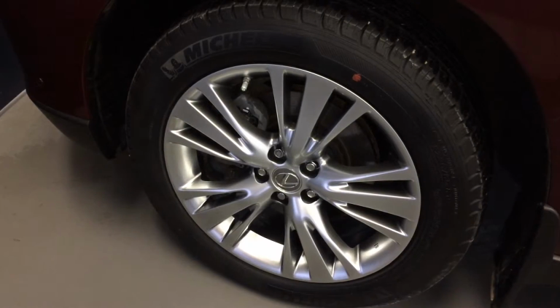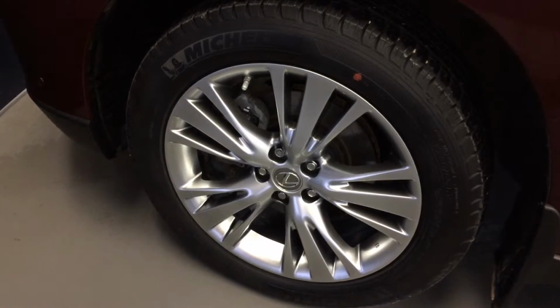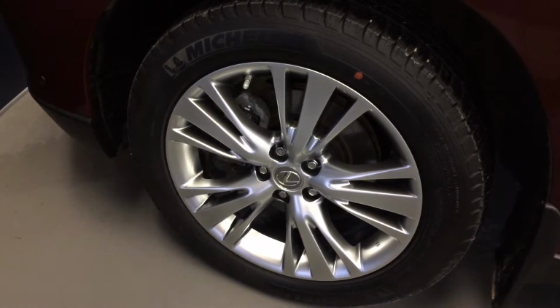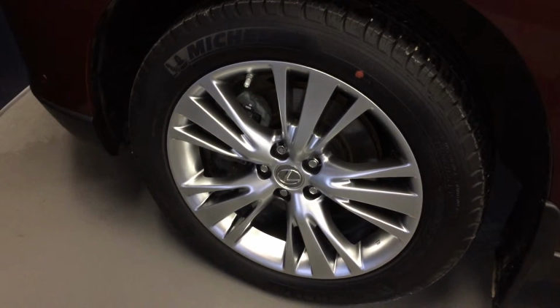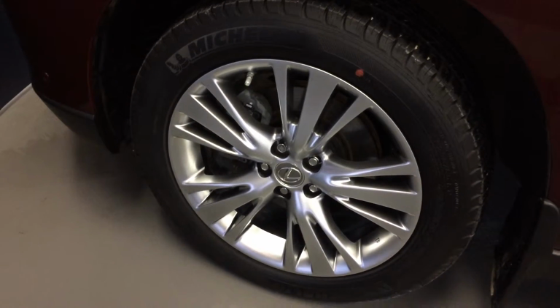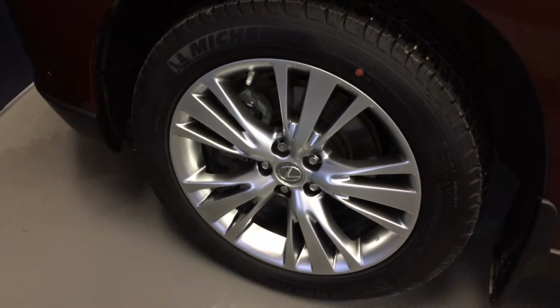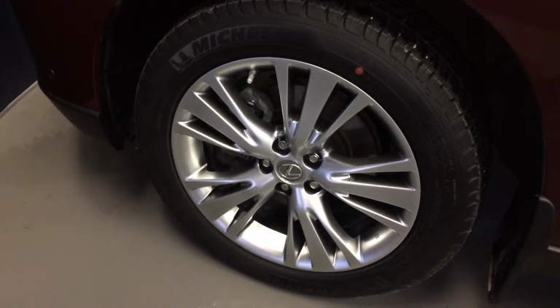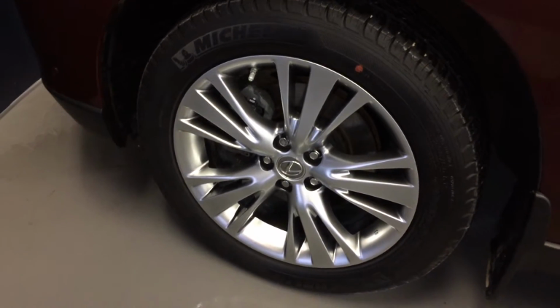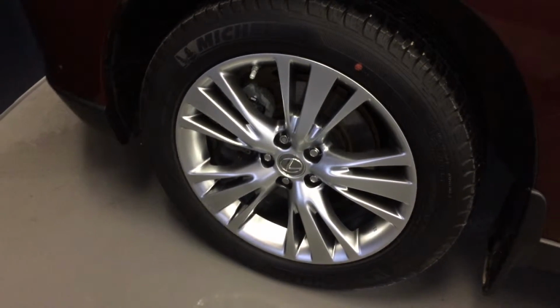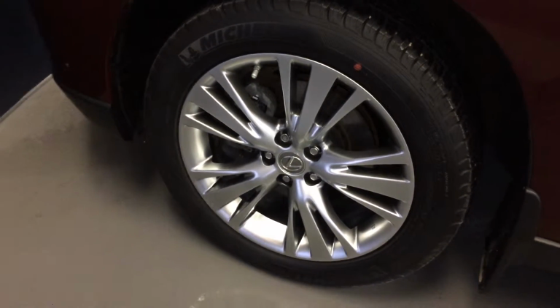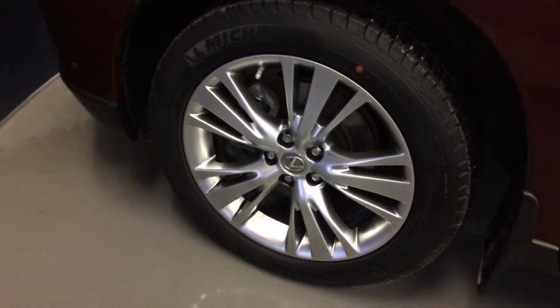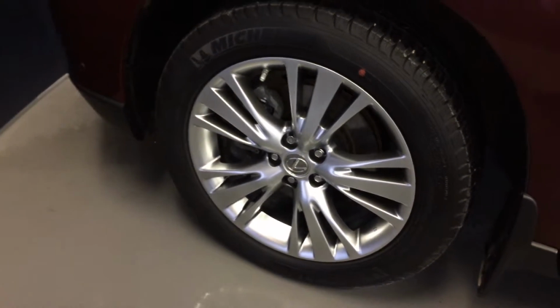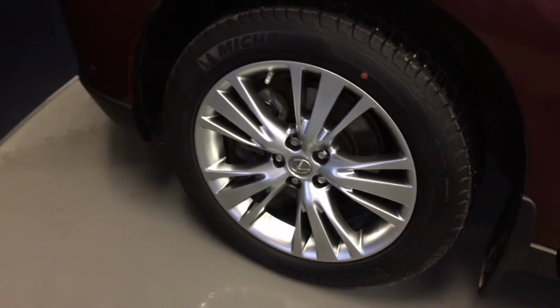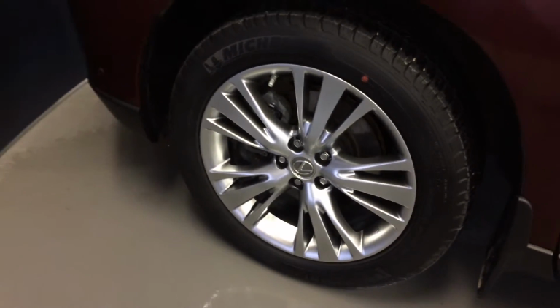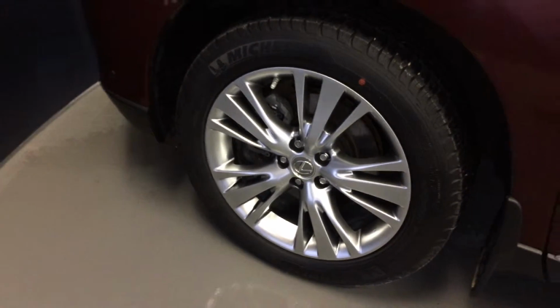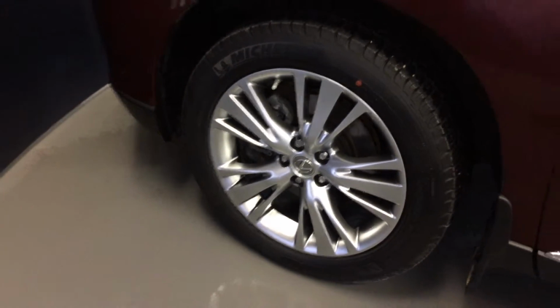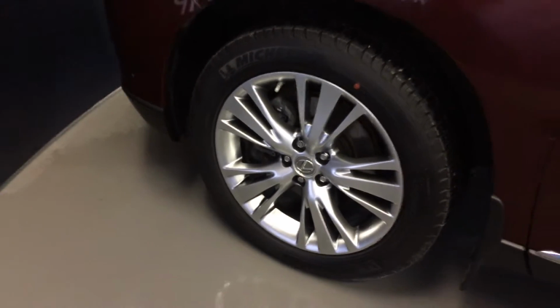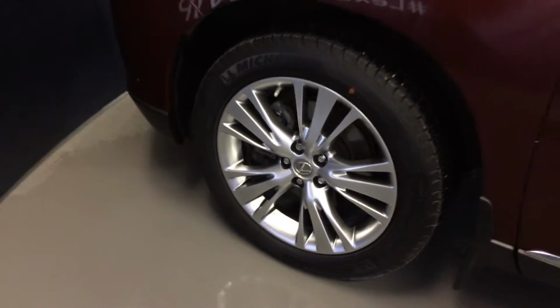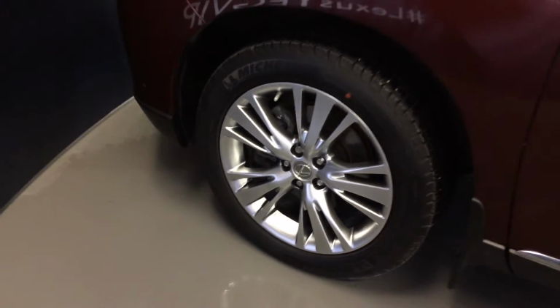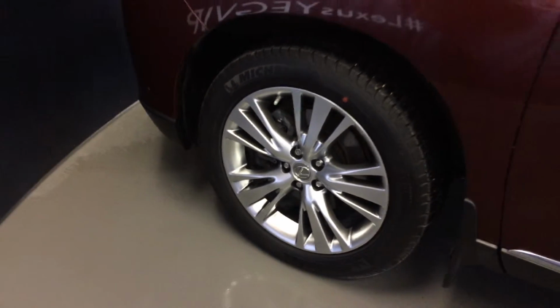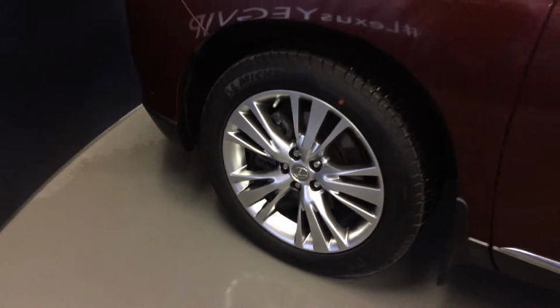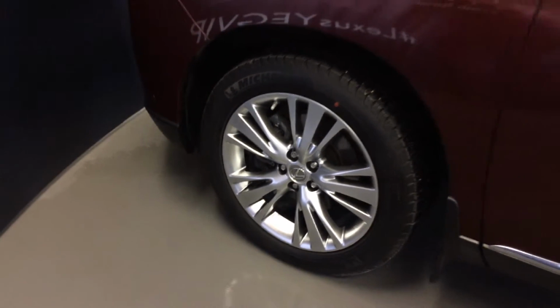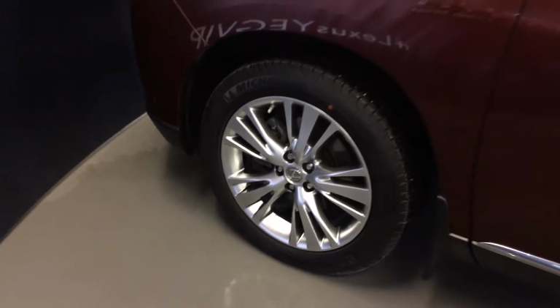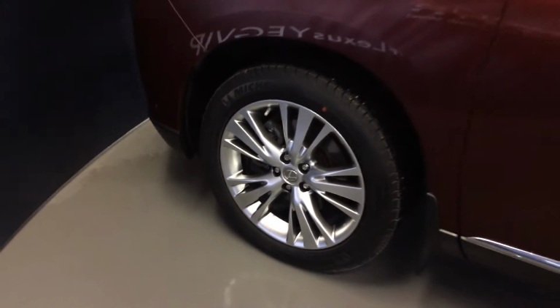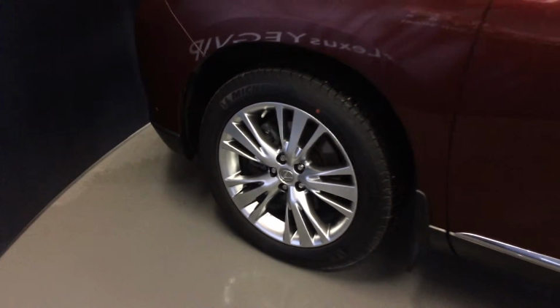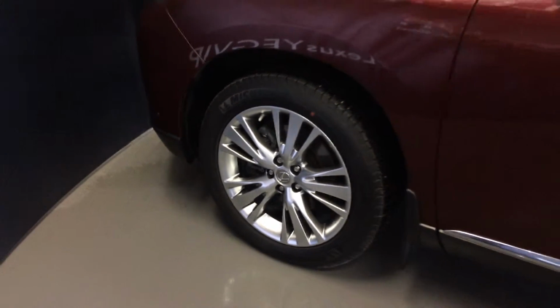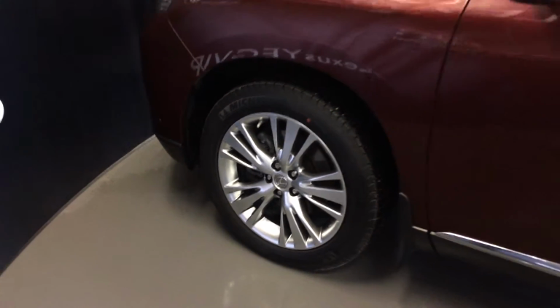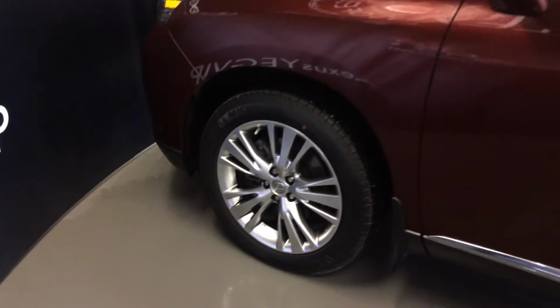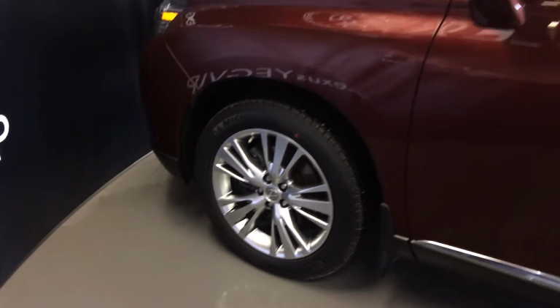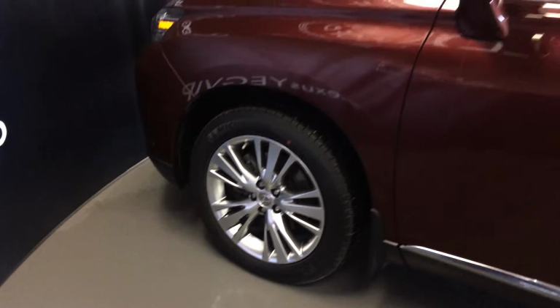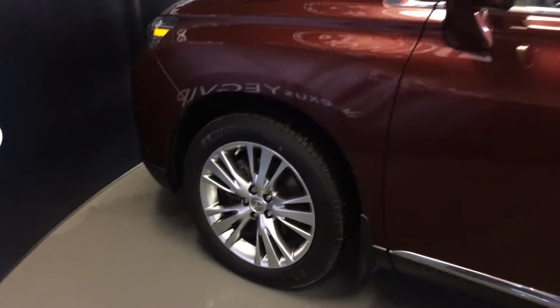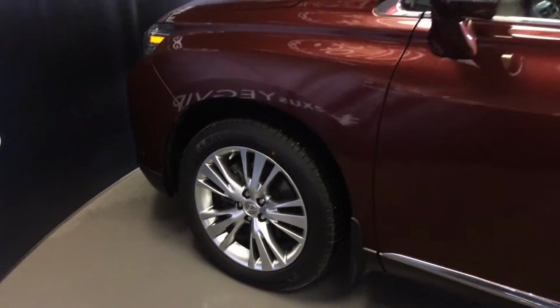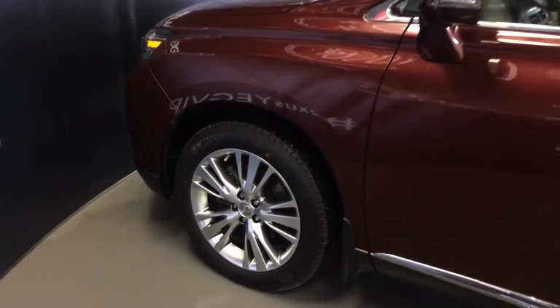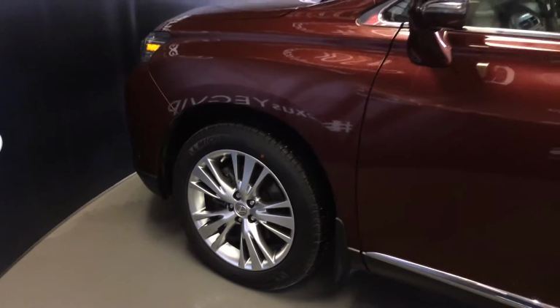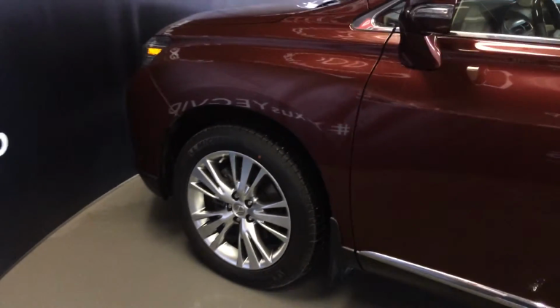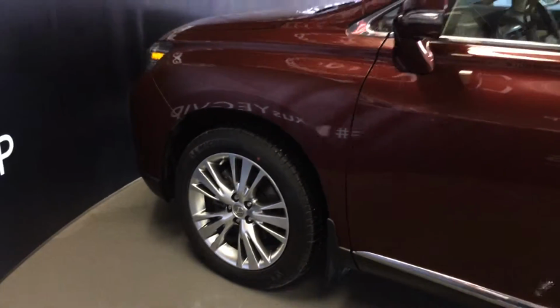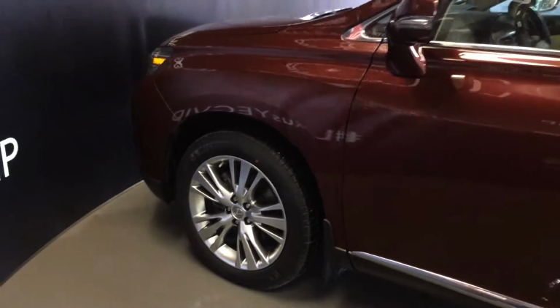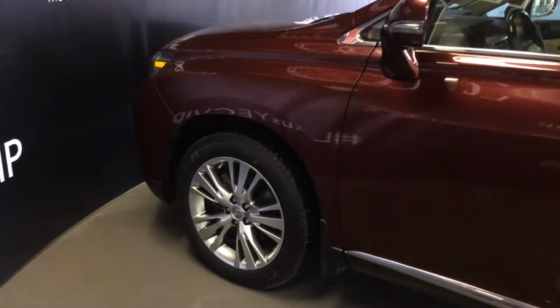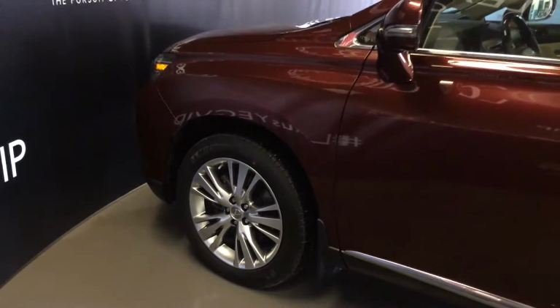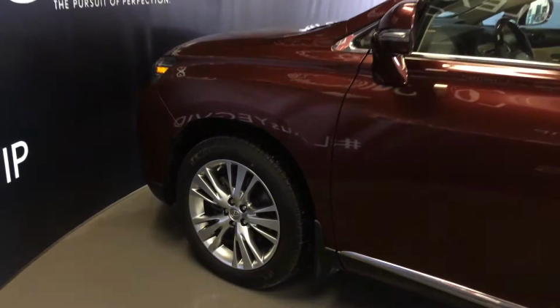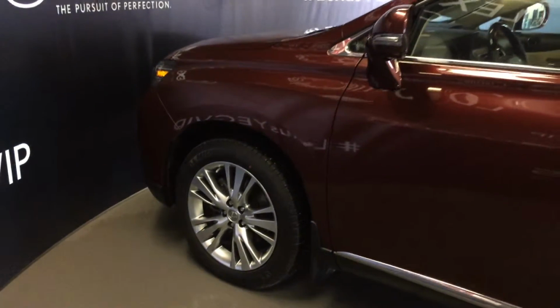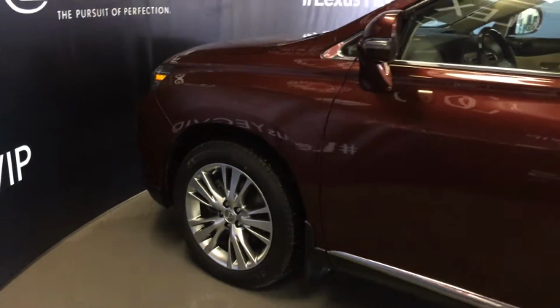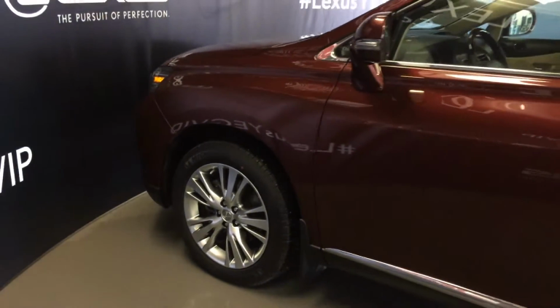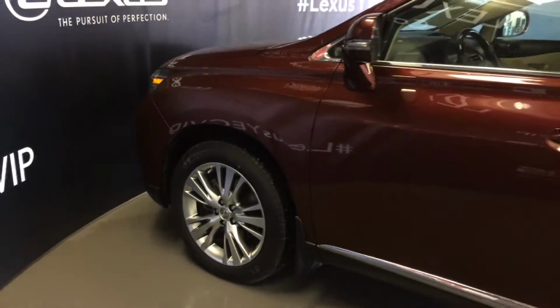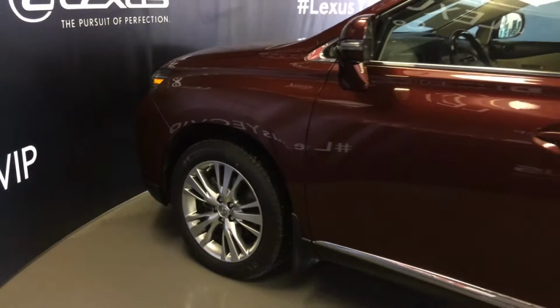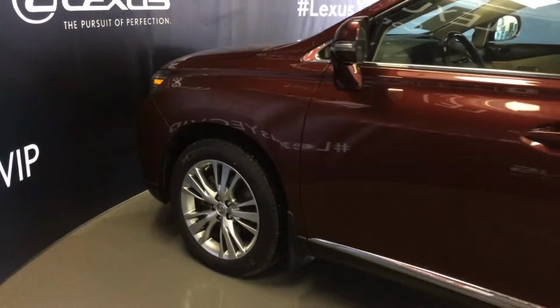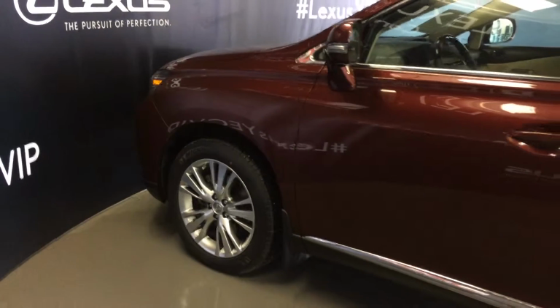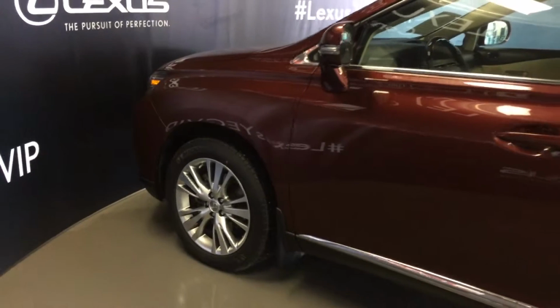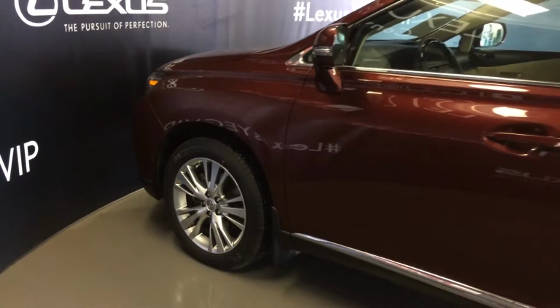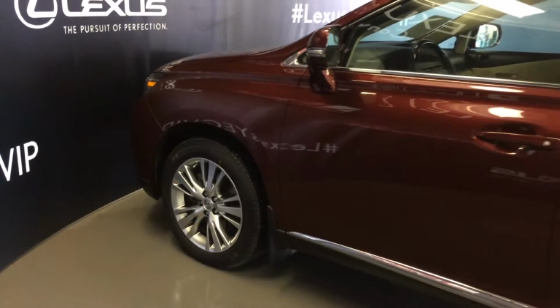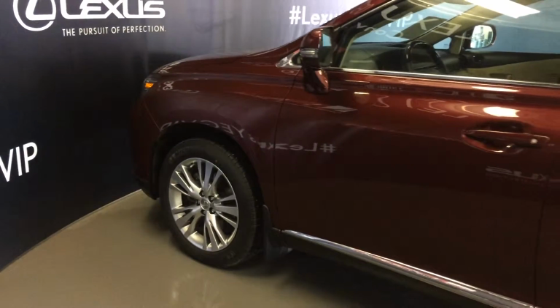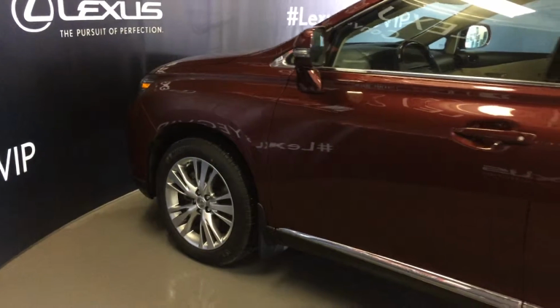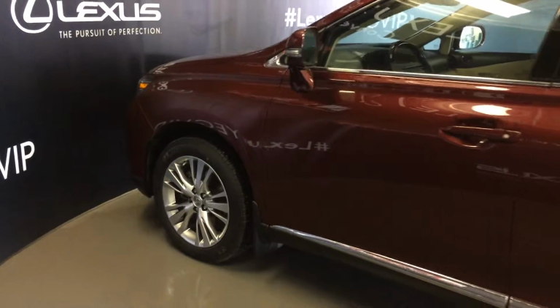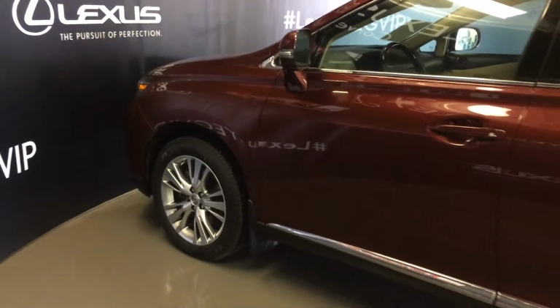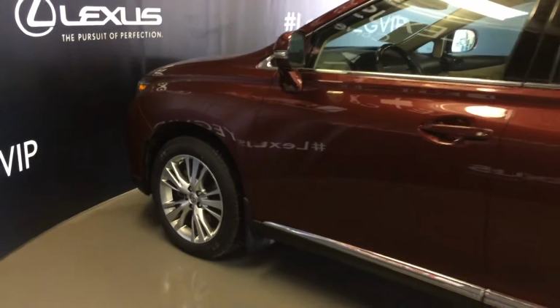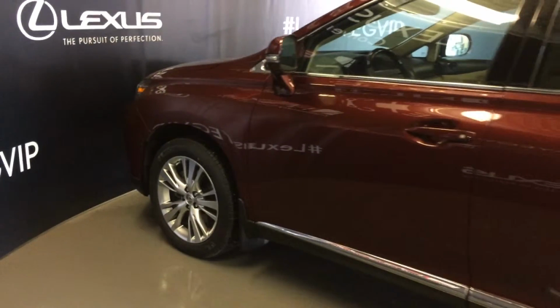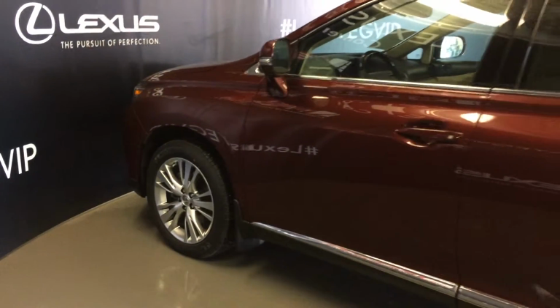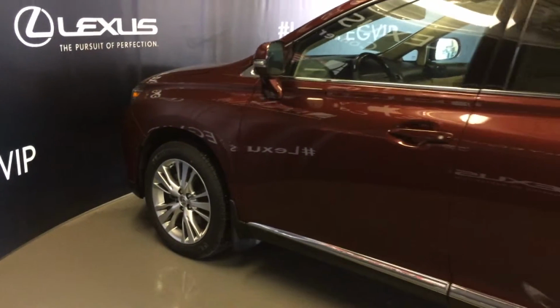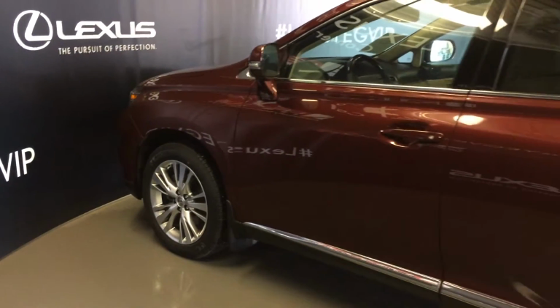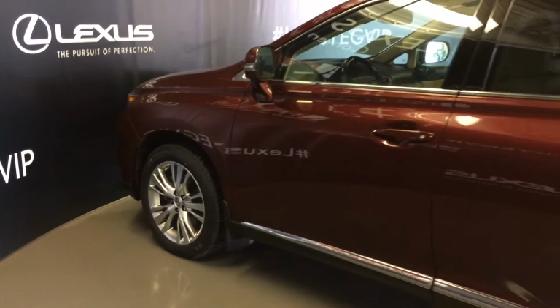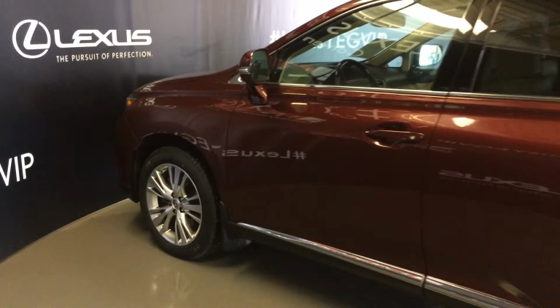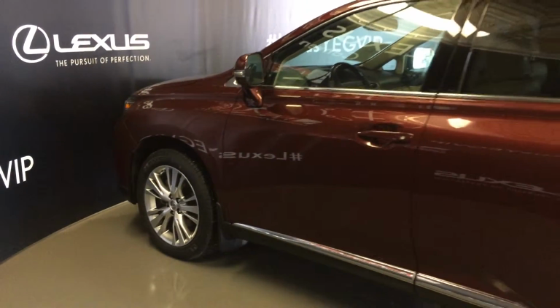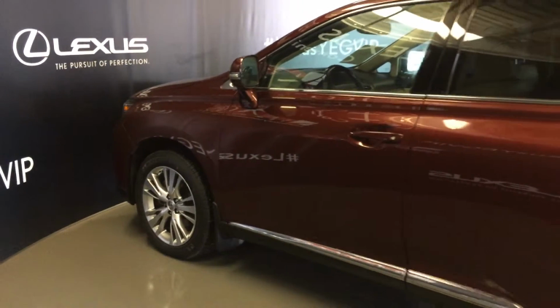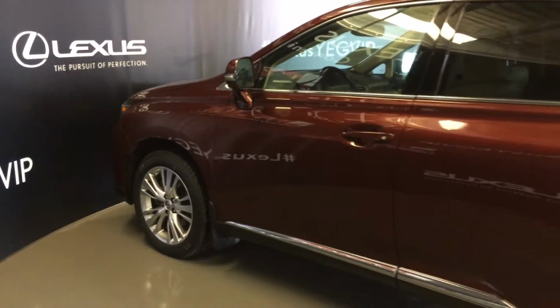19-inch wheels with wheel locks, keyless entry with smart access, key lock prevention, and aftermarket remote engine start.